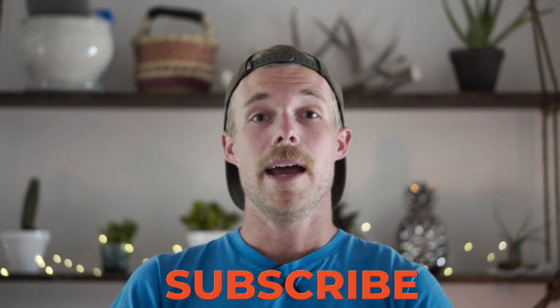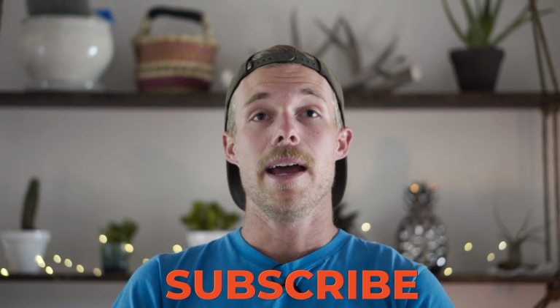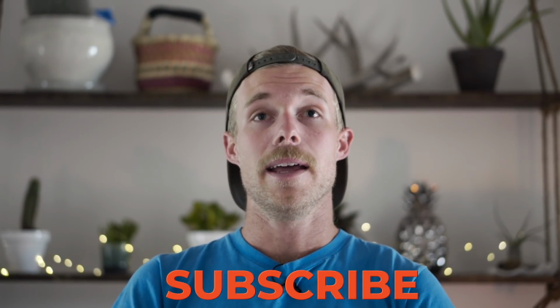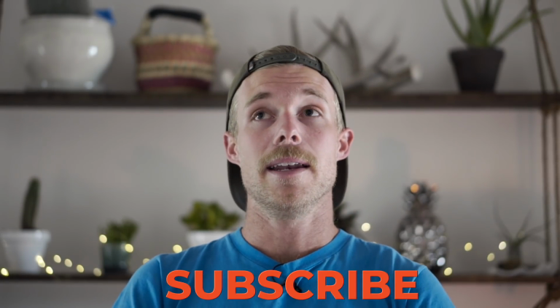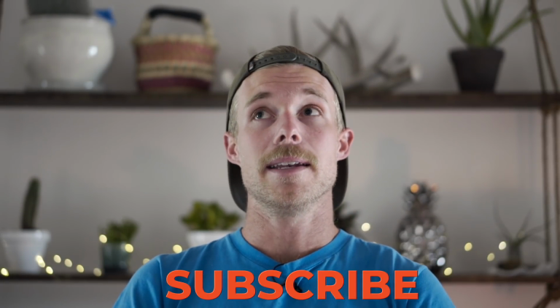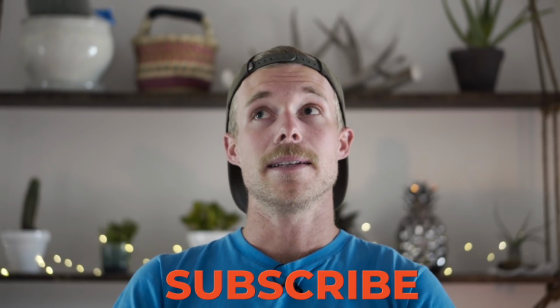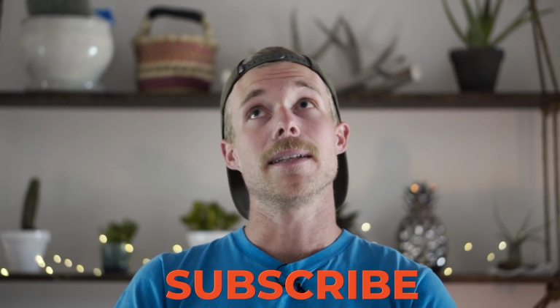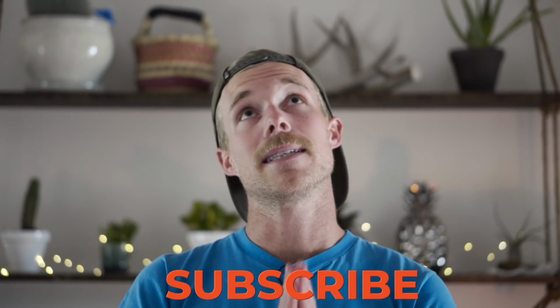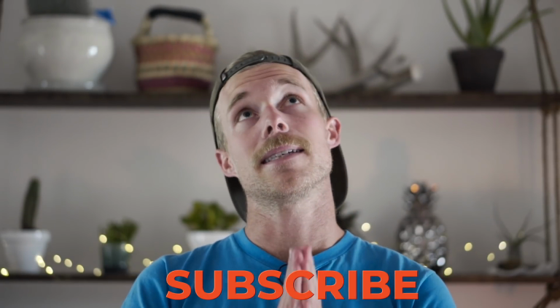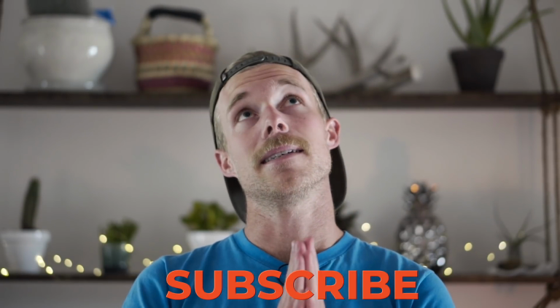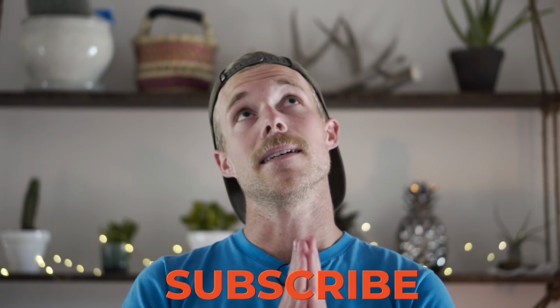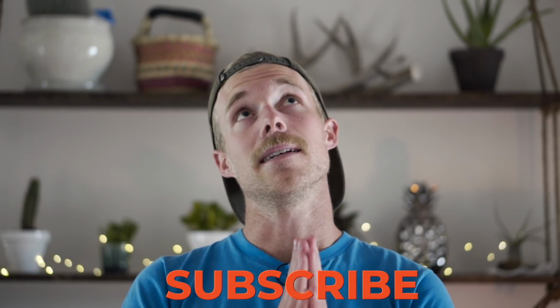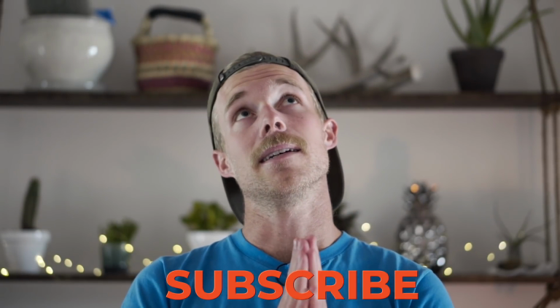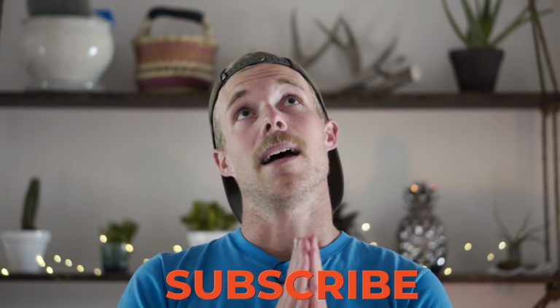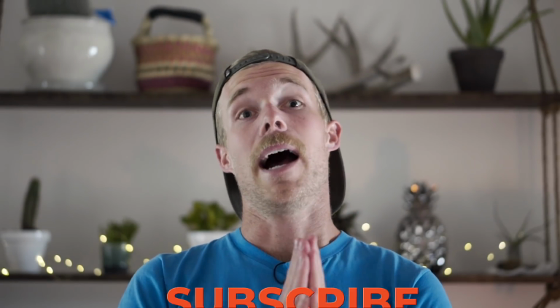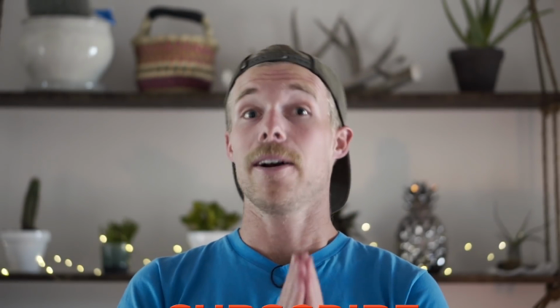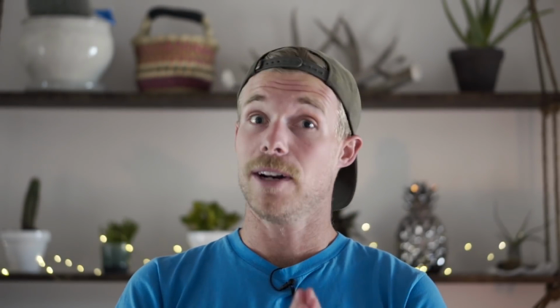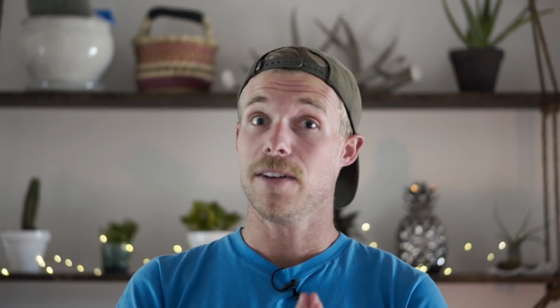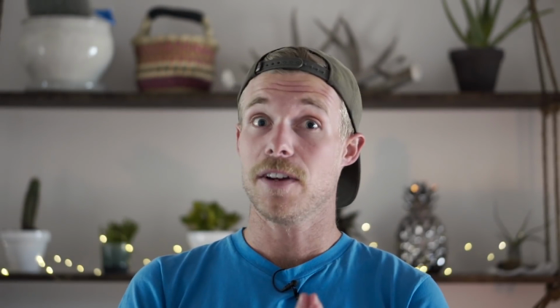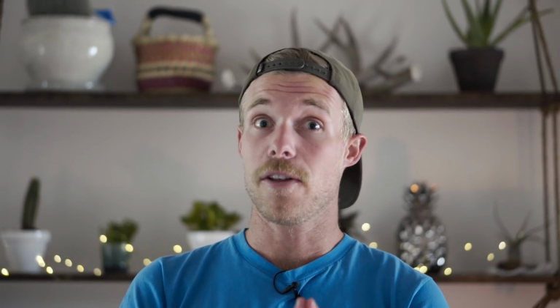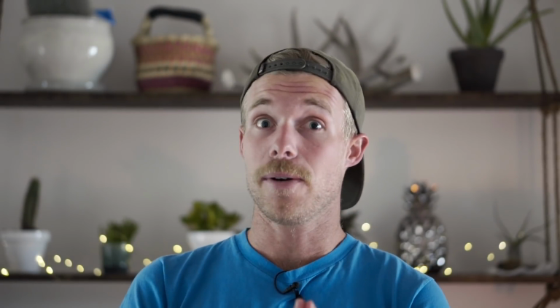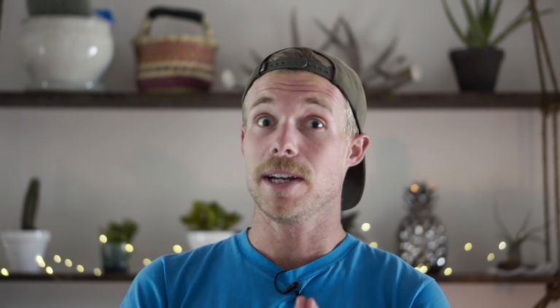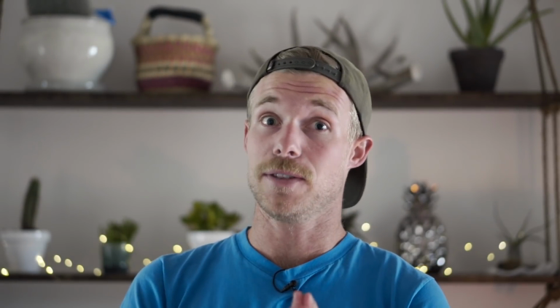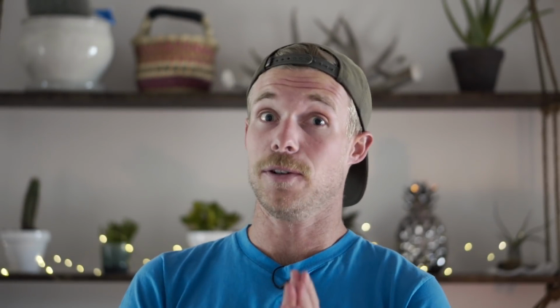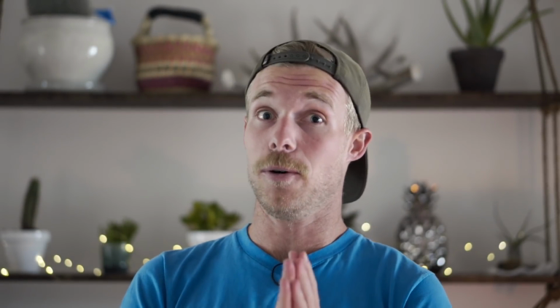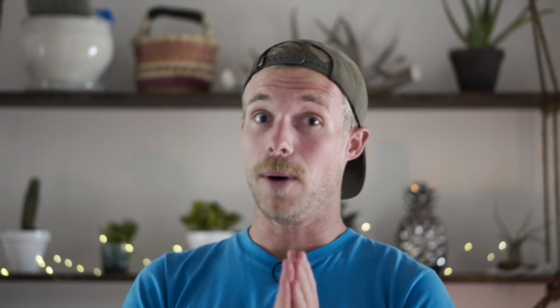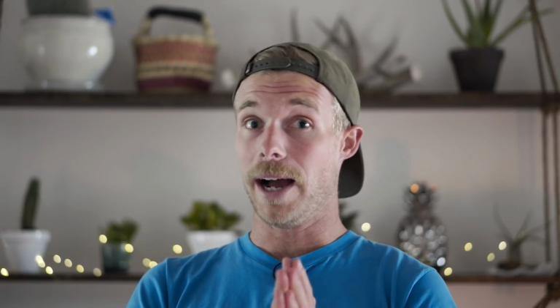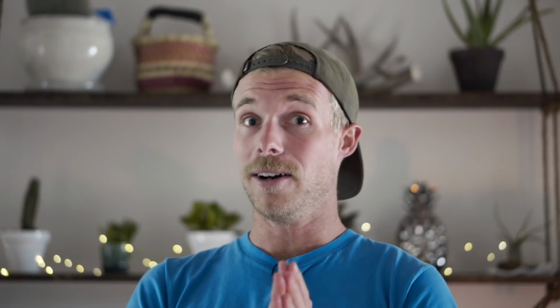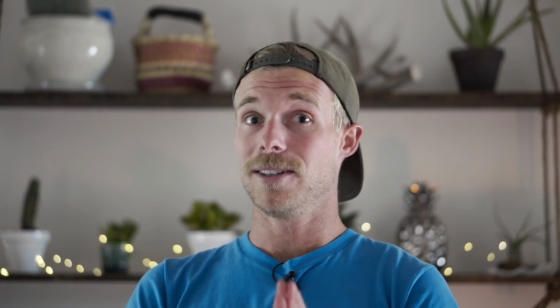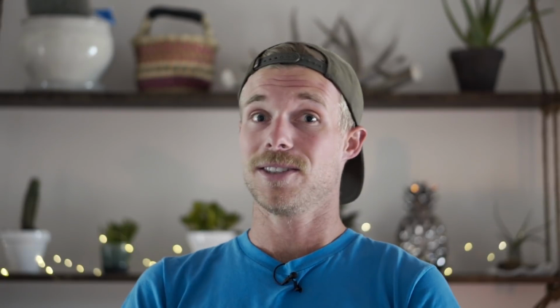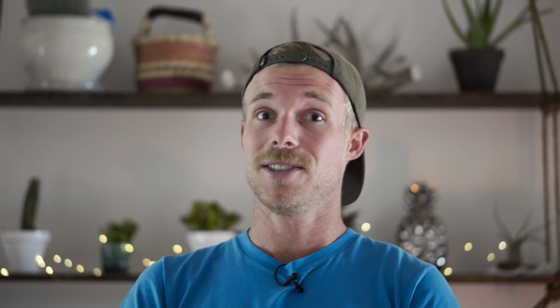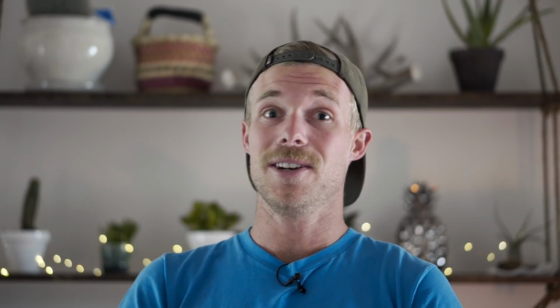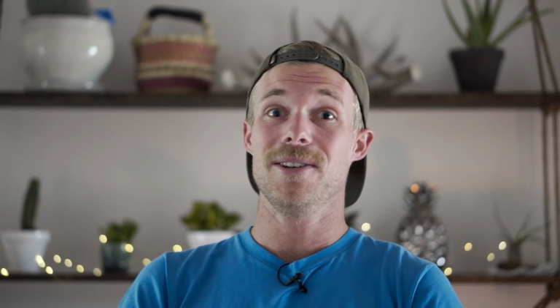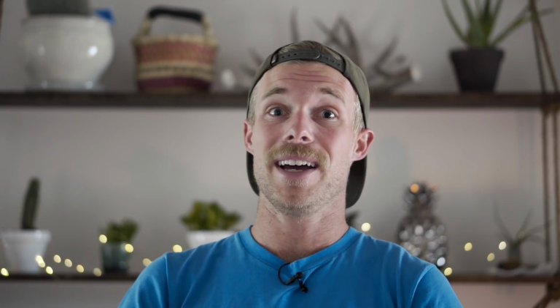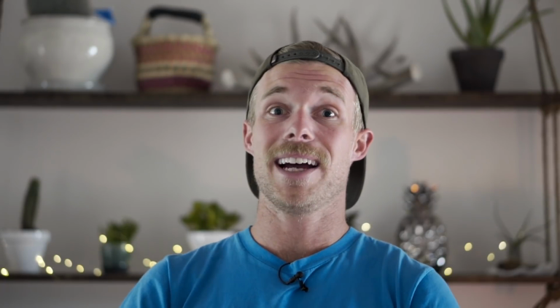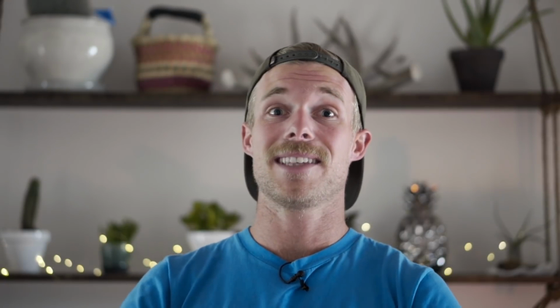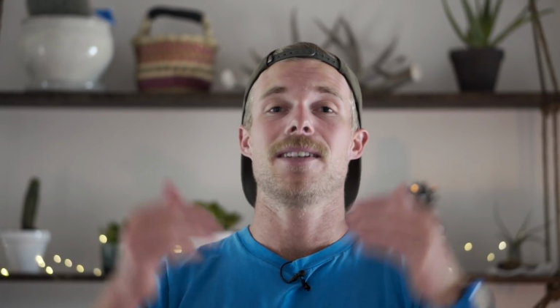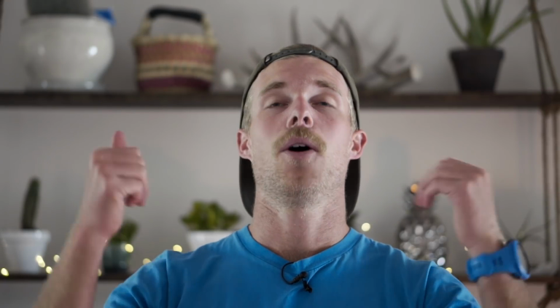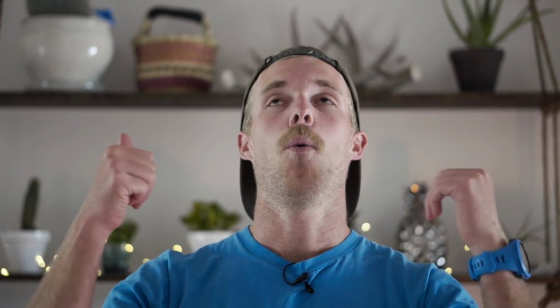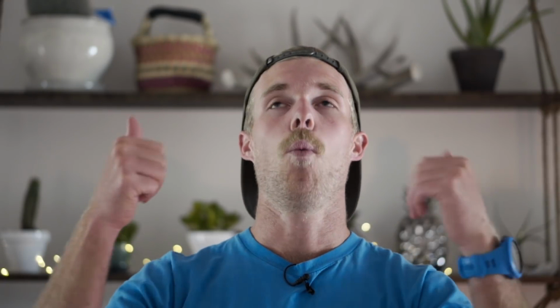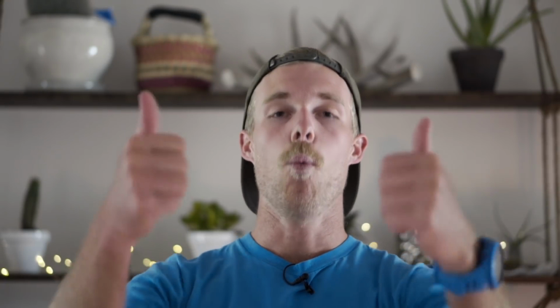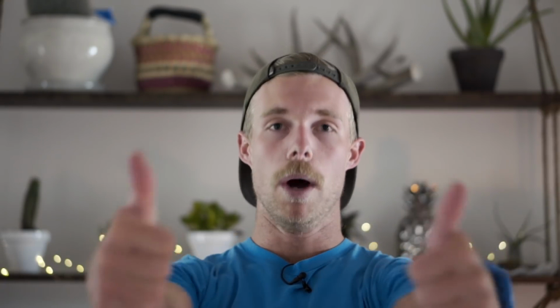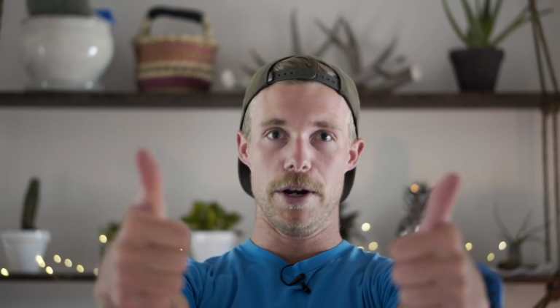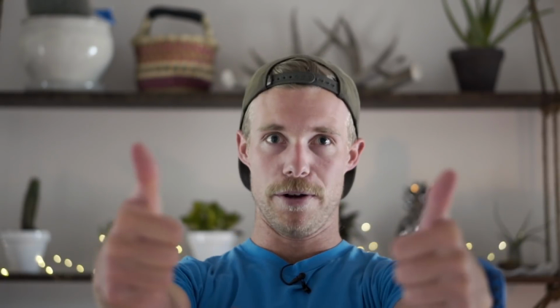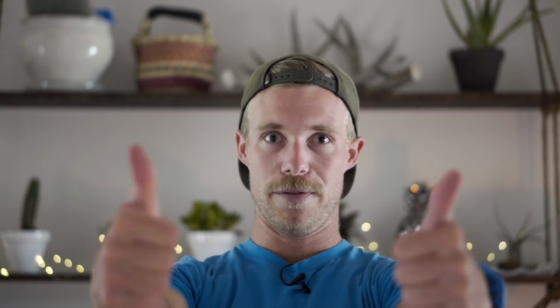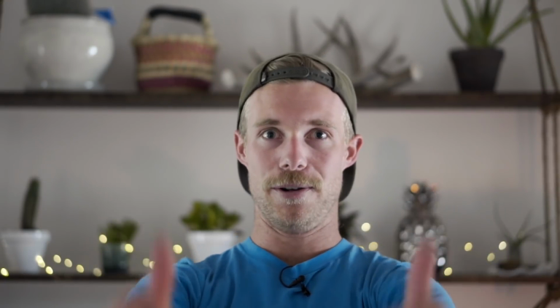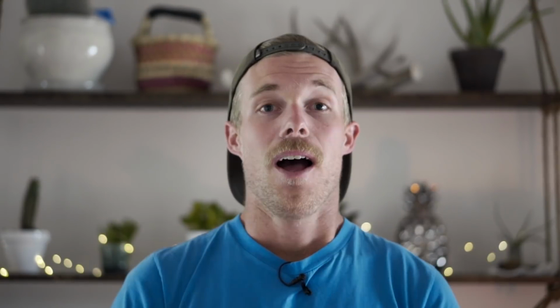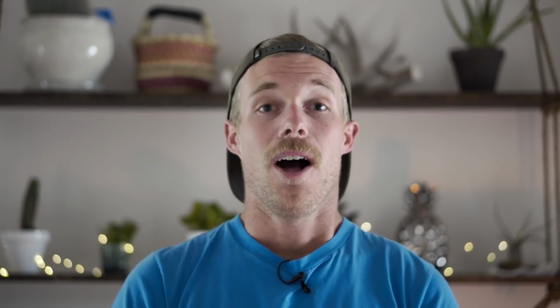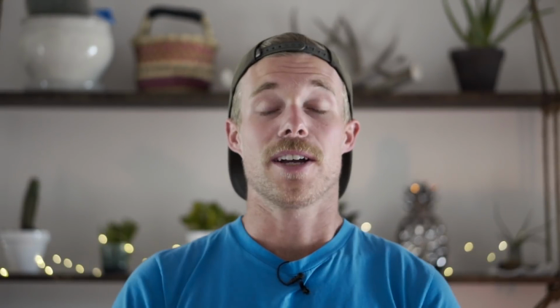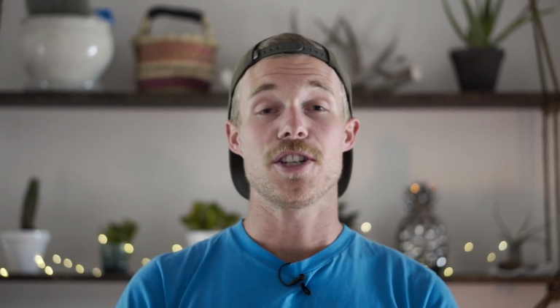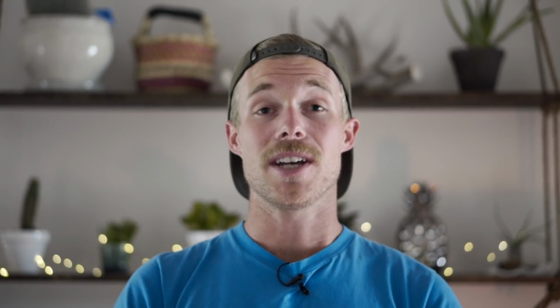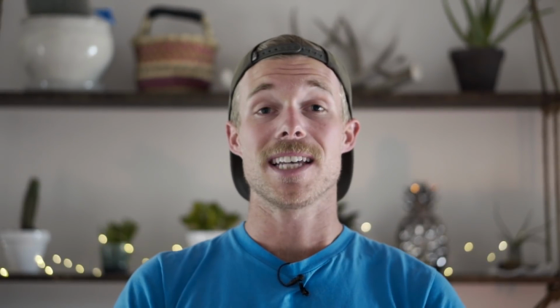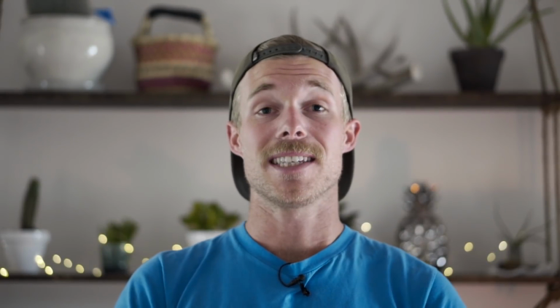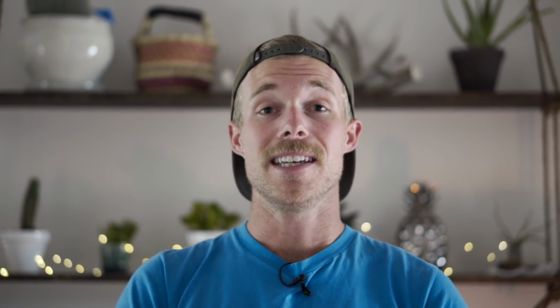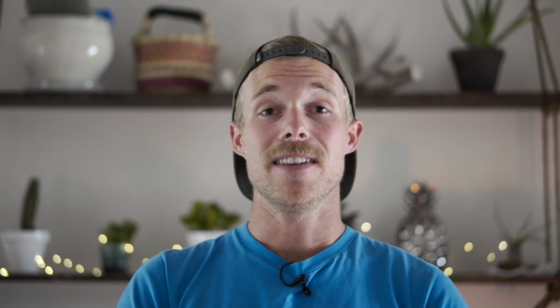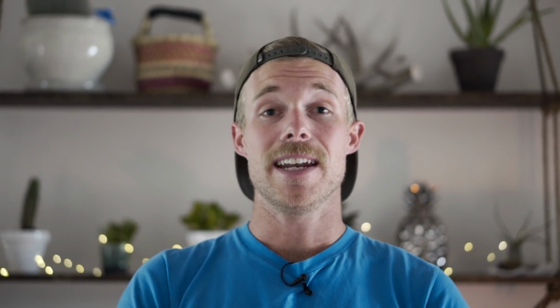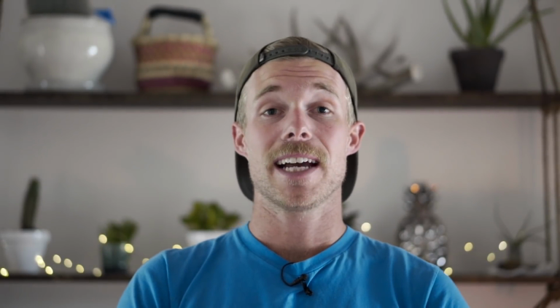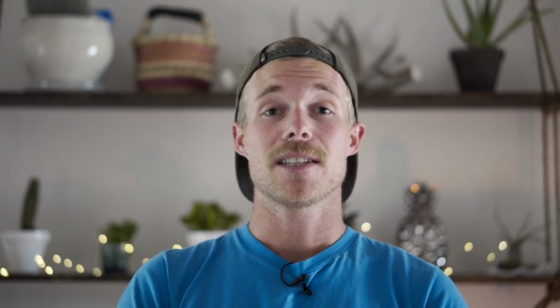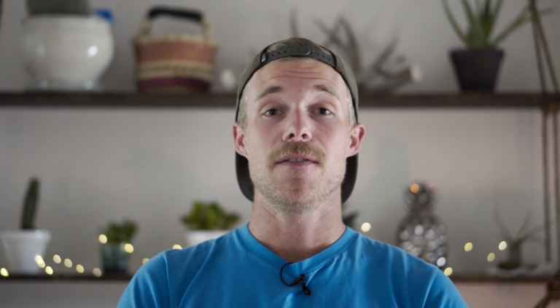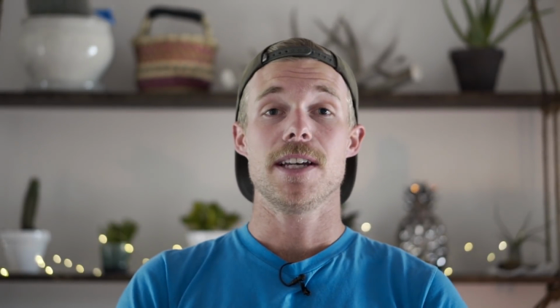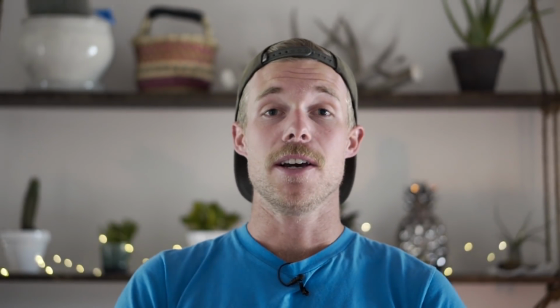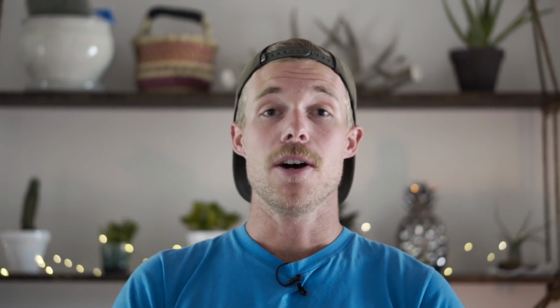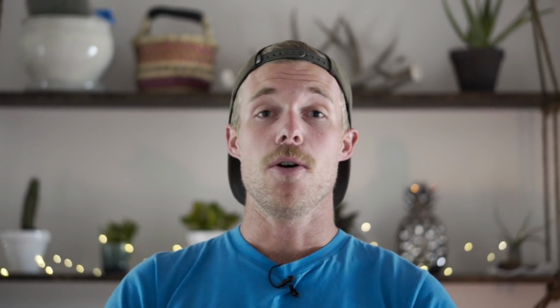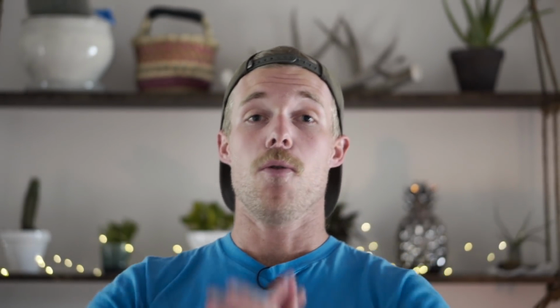I don't have another race for a while, so that's wonderful. I'll catch you guys in the next video.